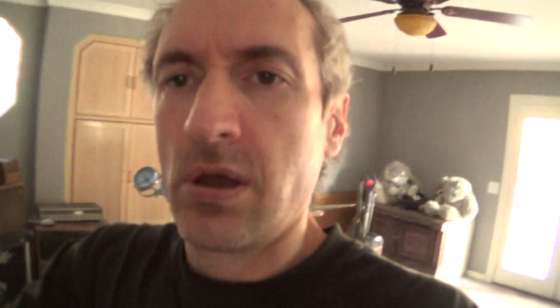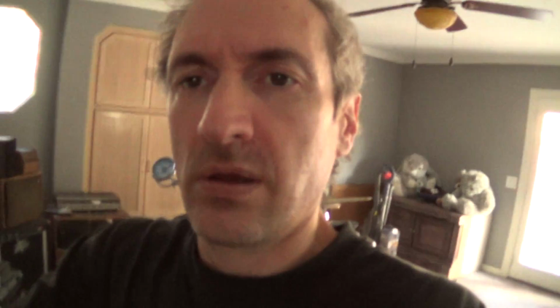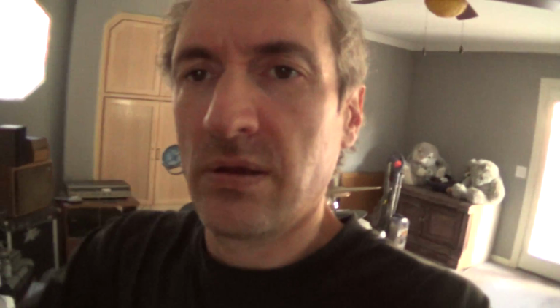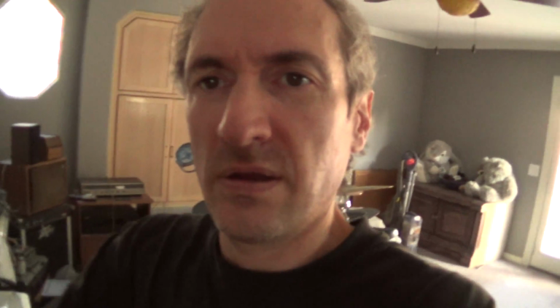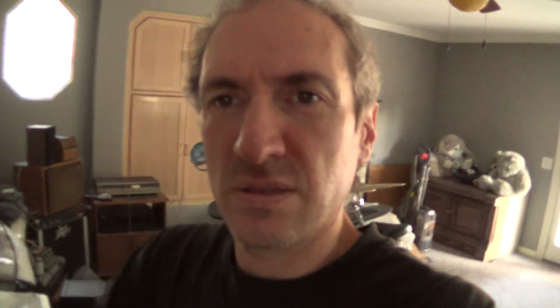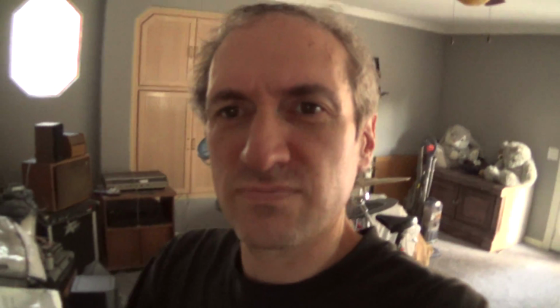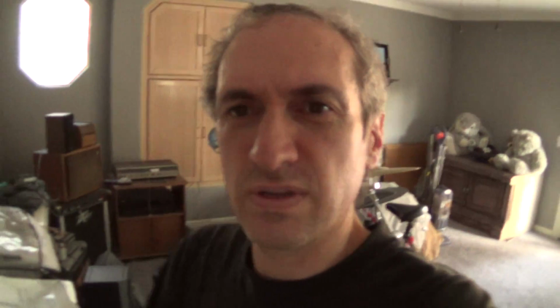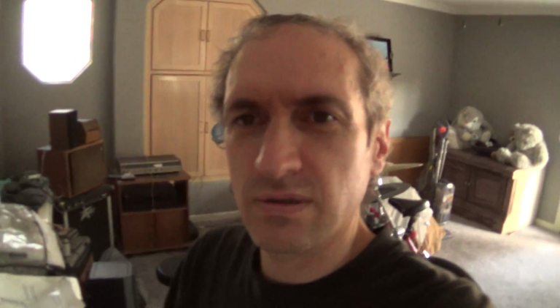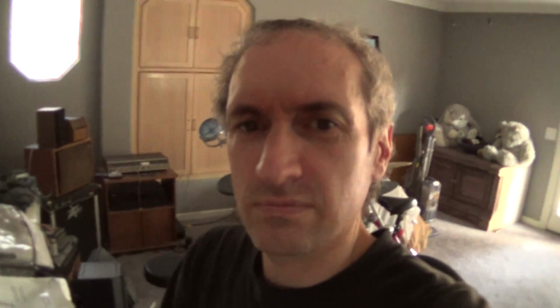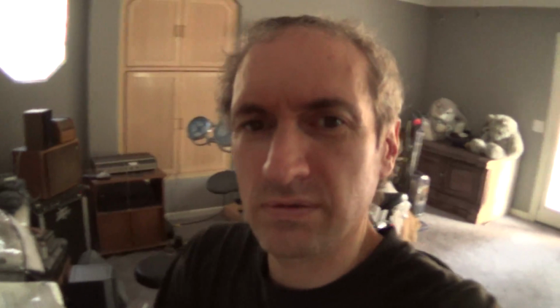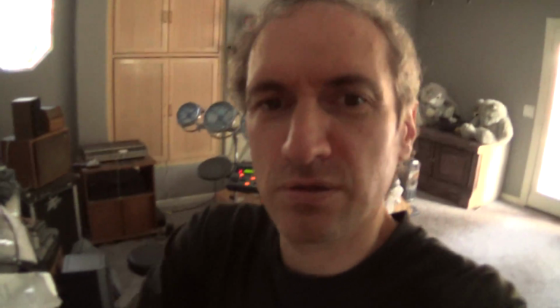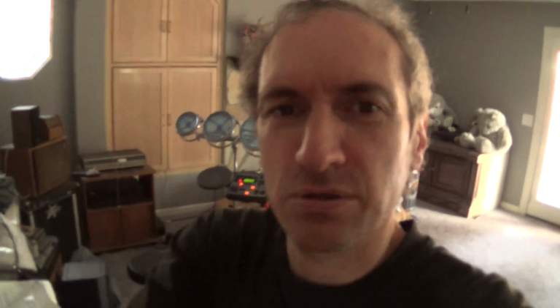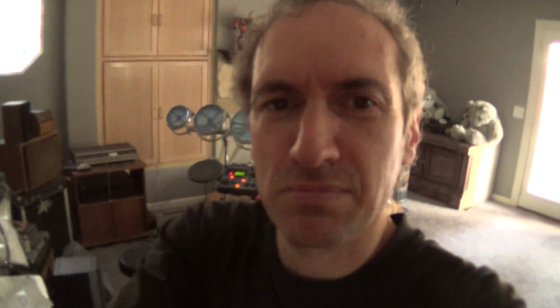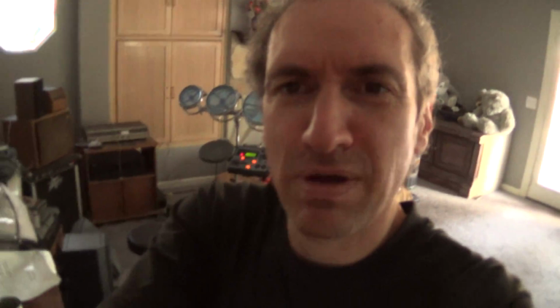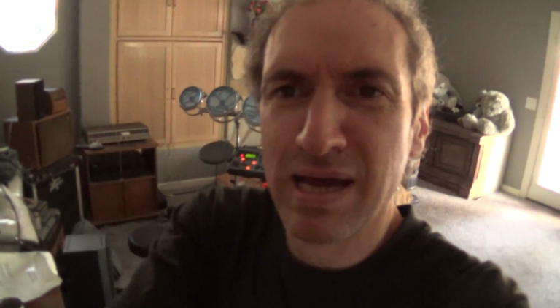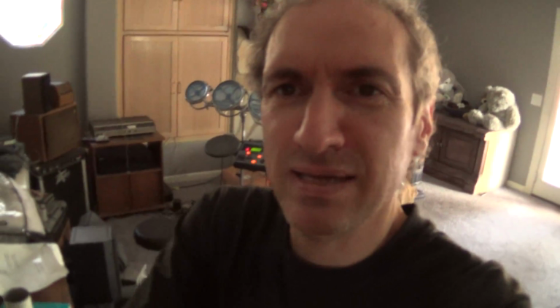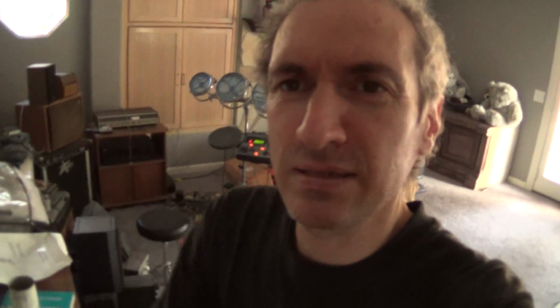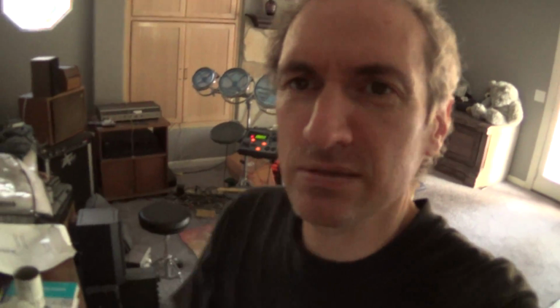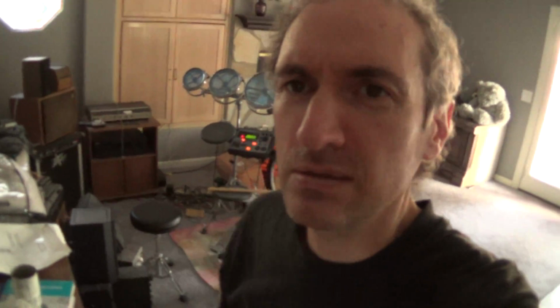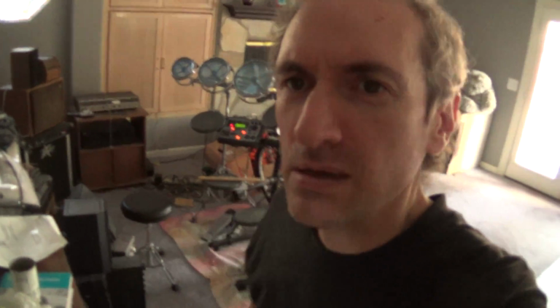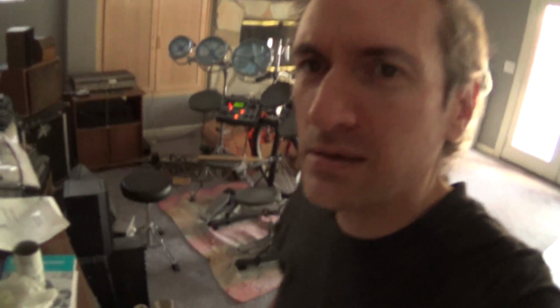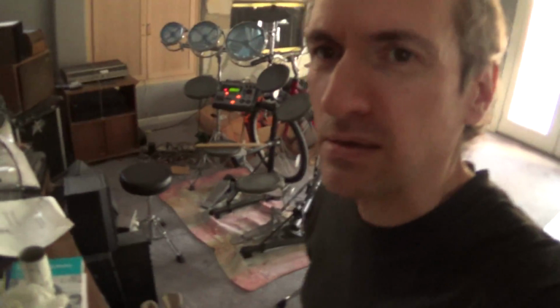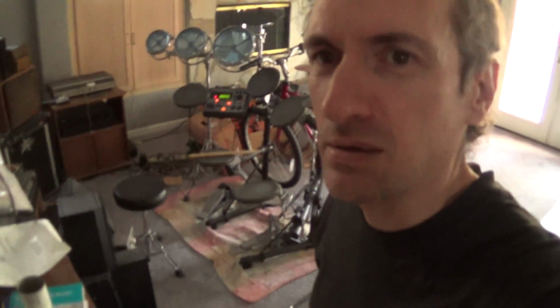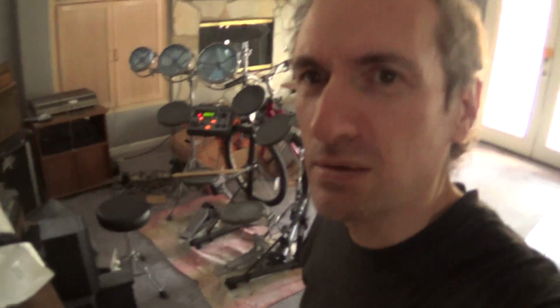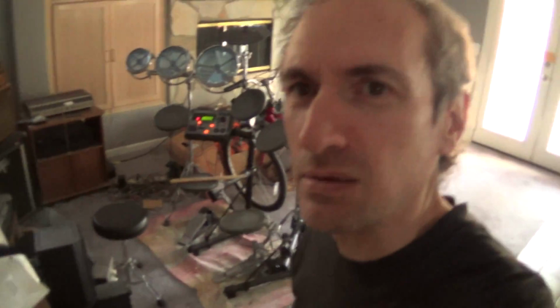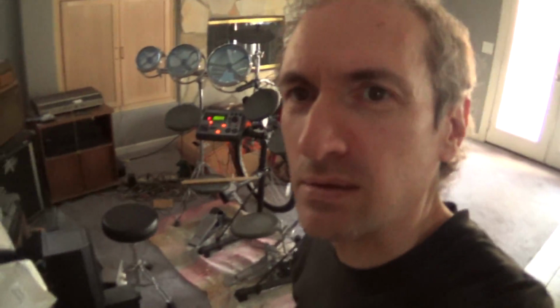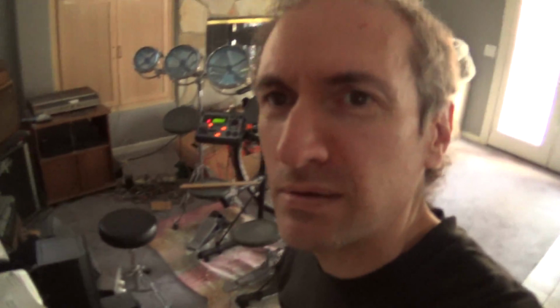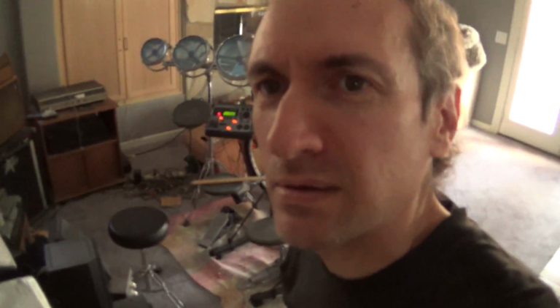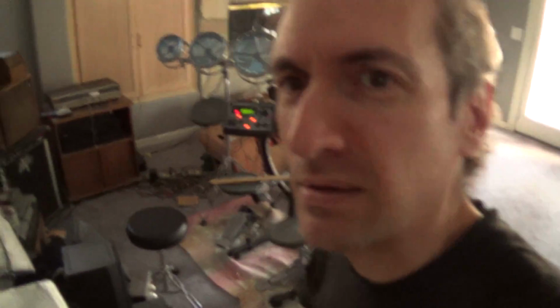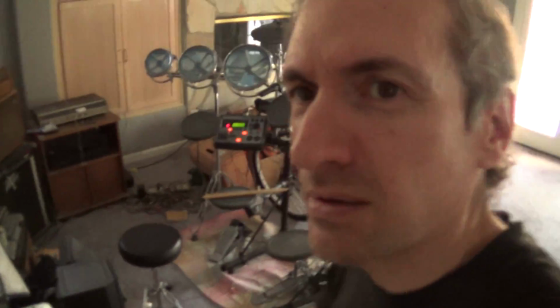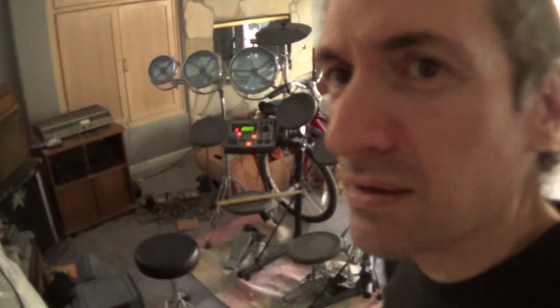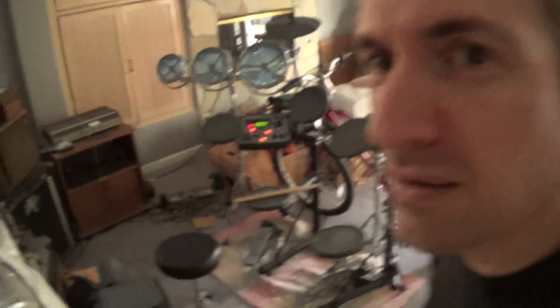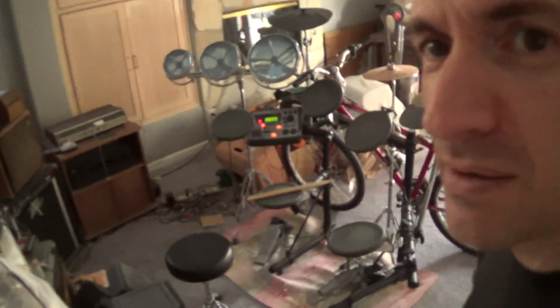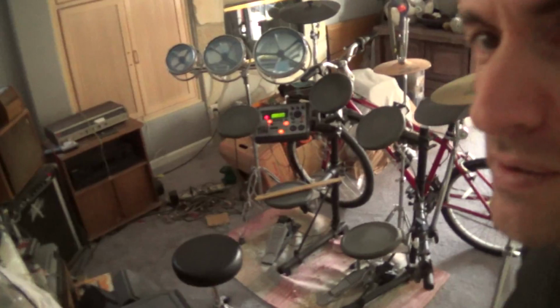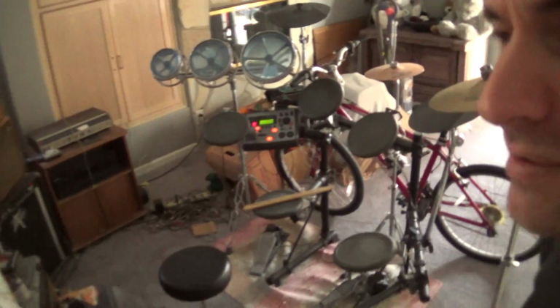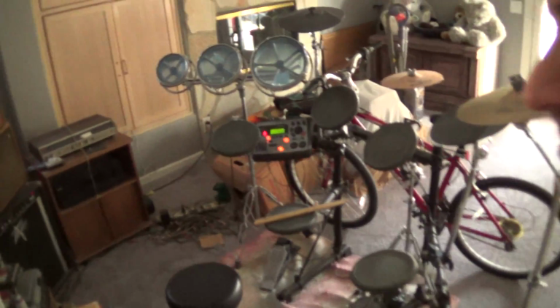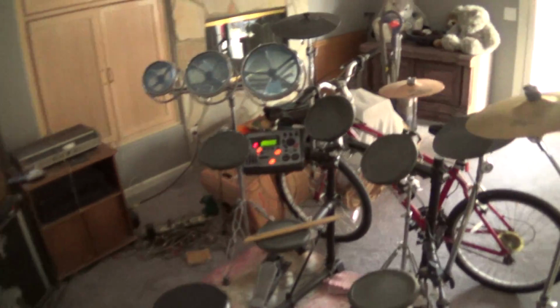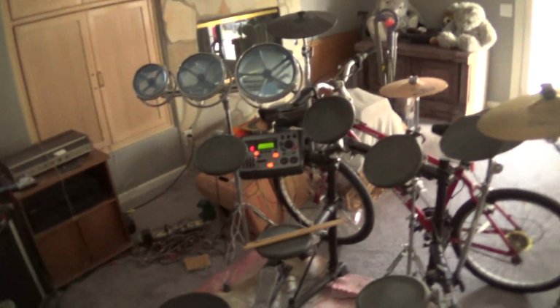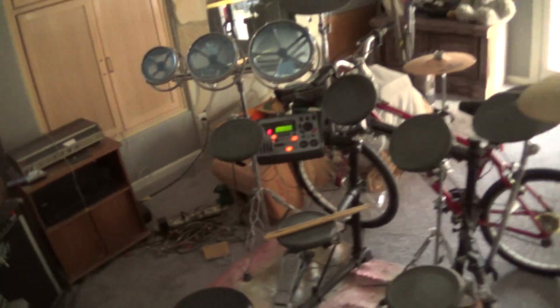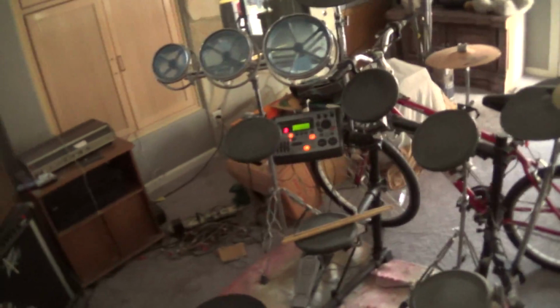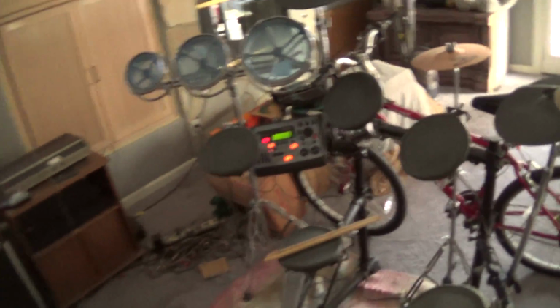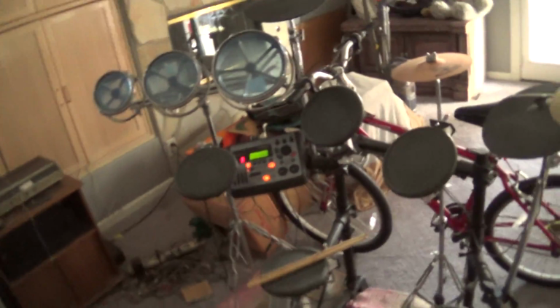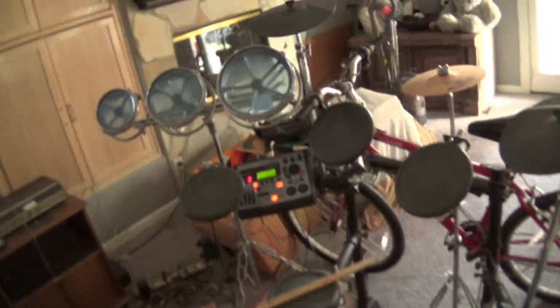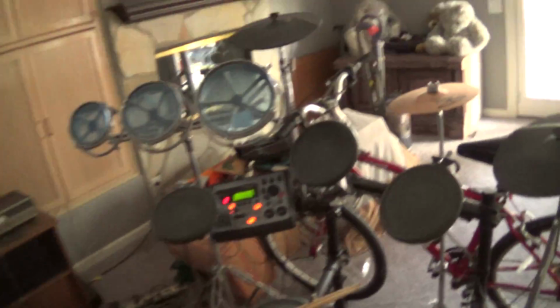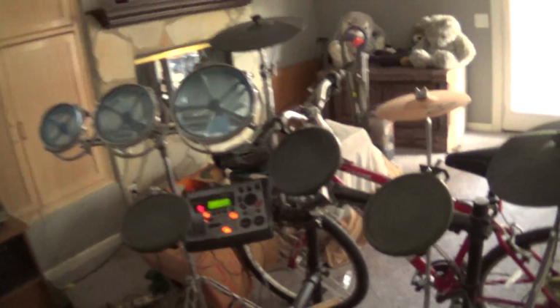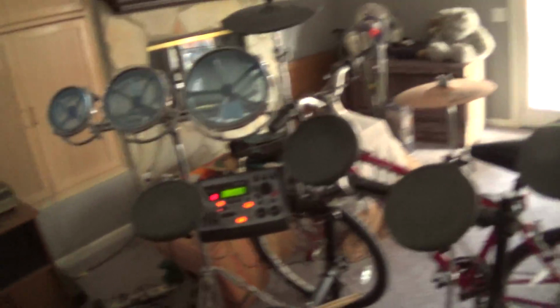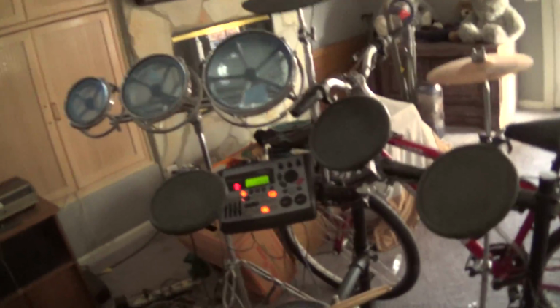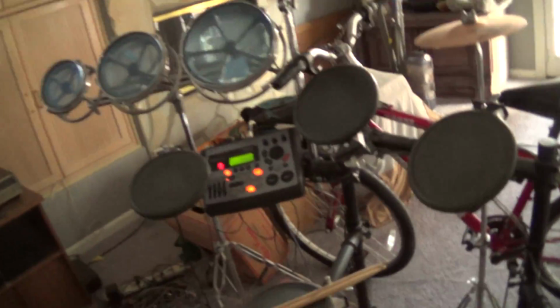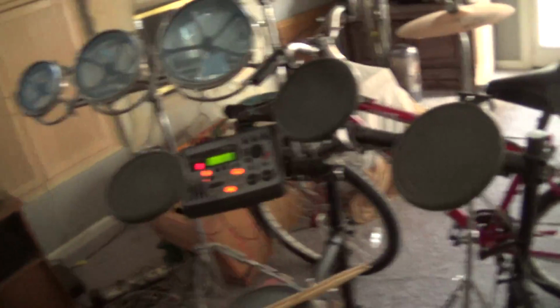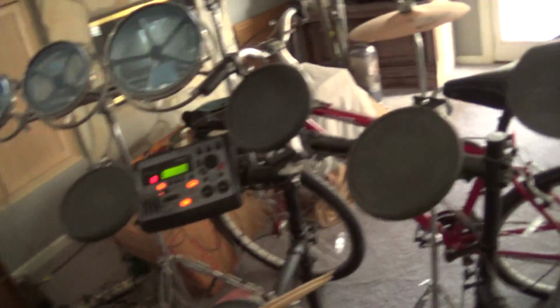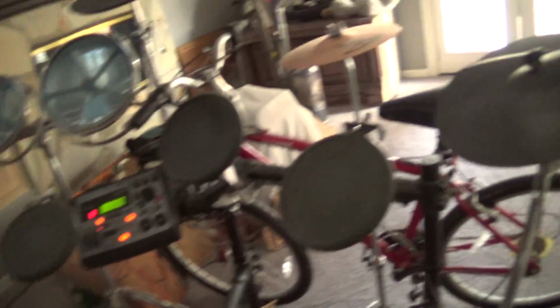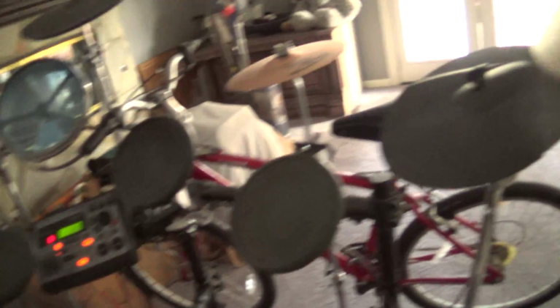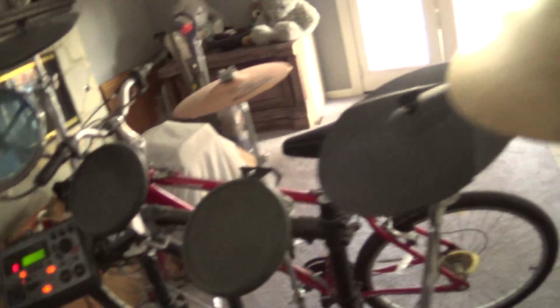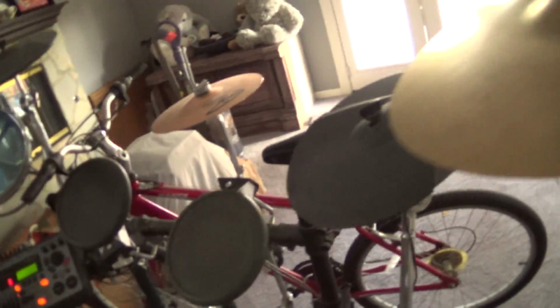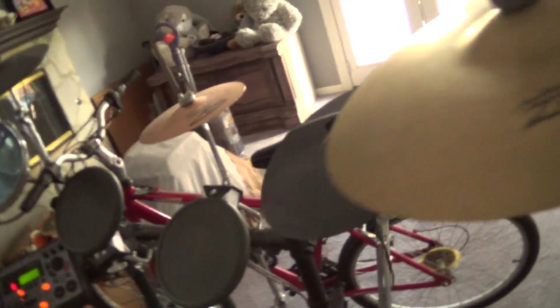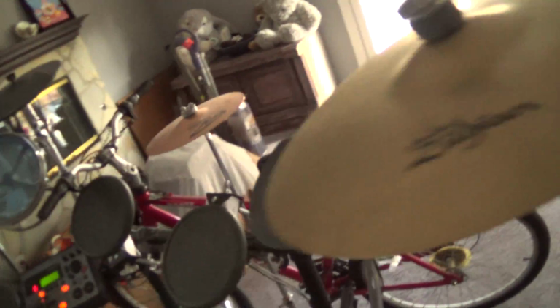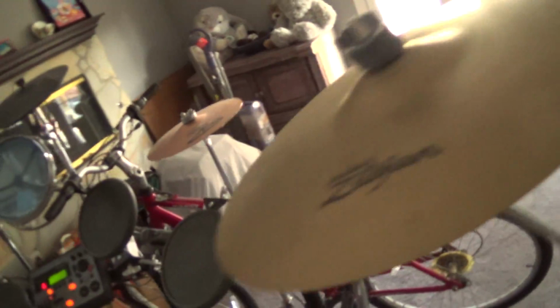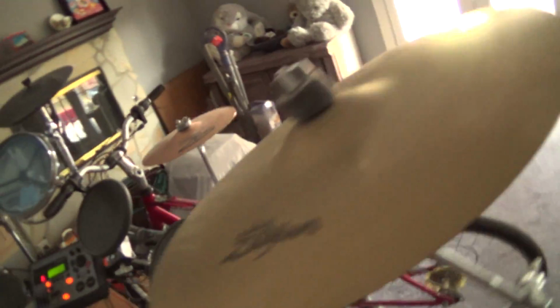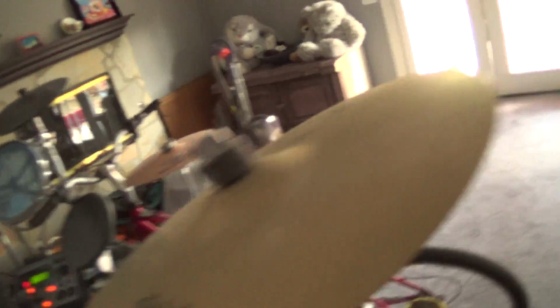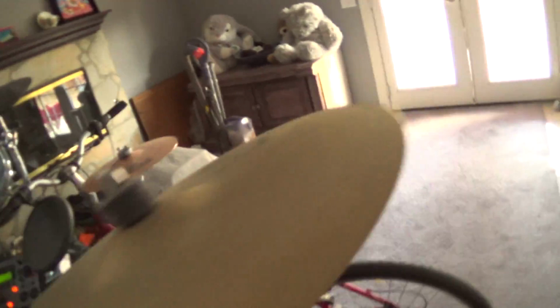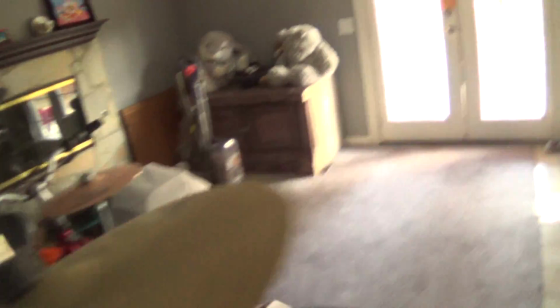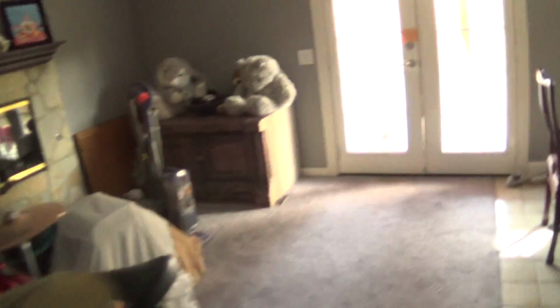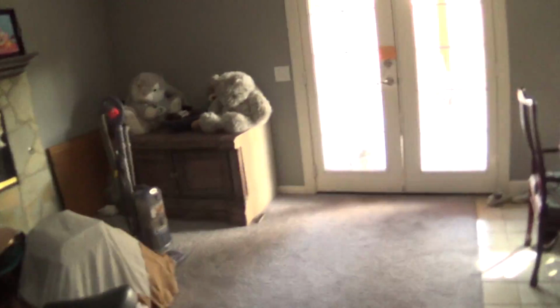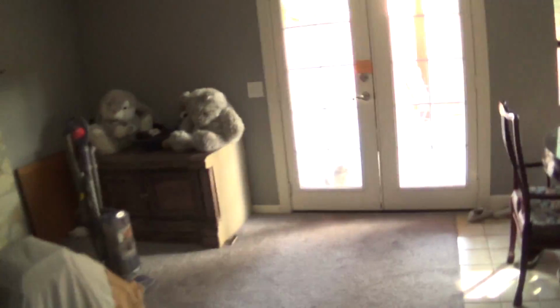In this video we're going to look at my kitchen. Here's my drums — electronic drums.